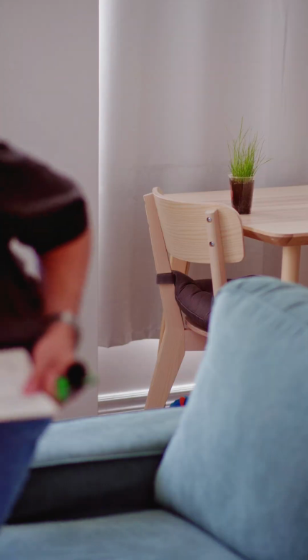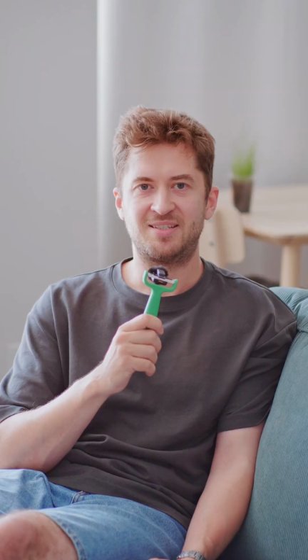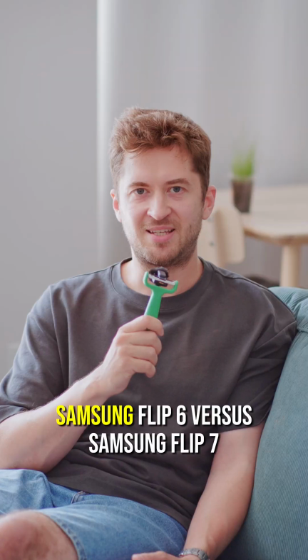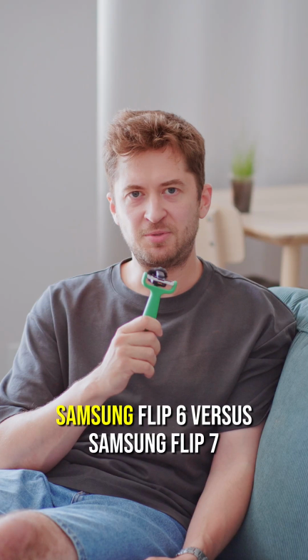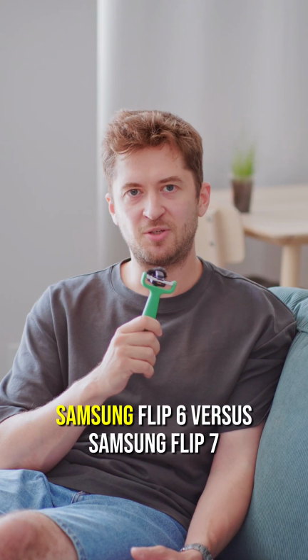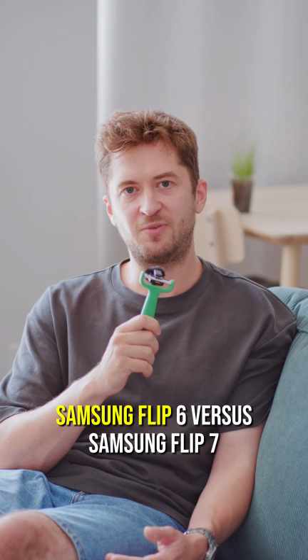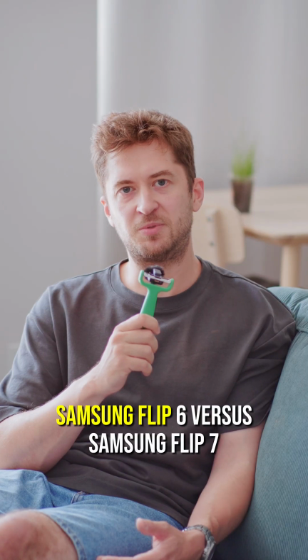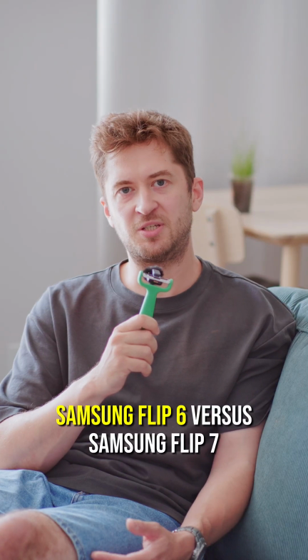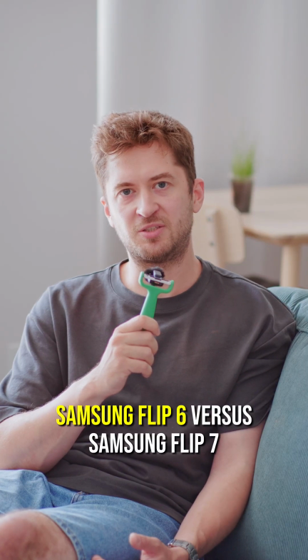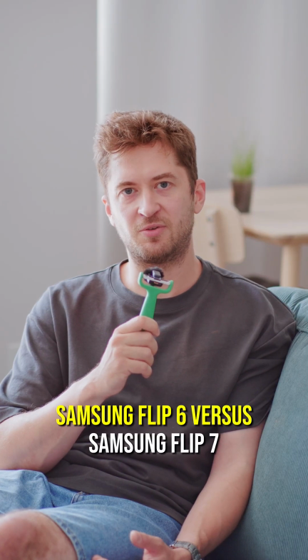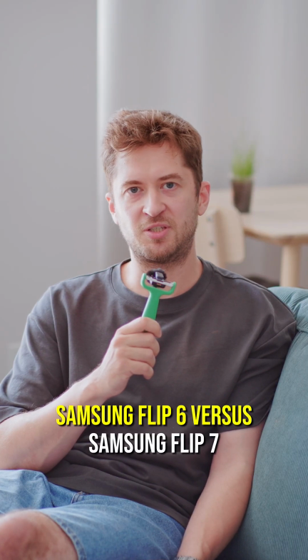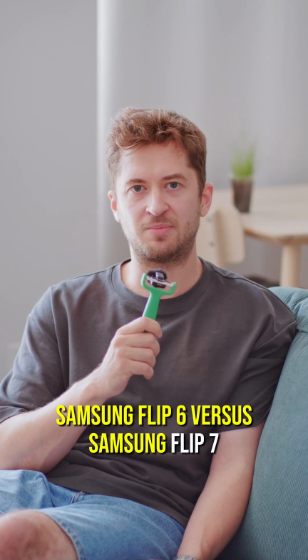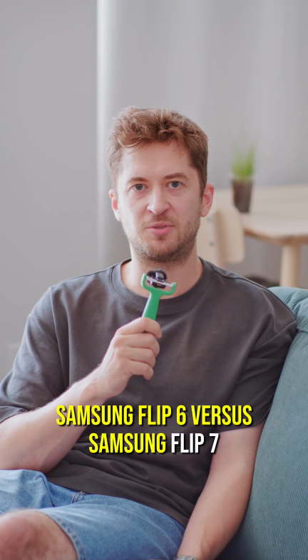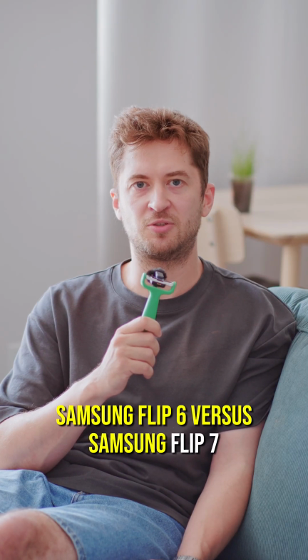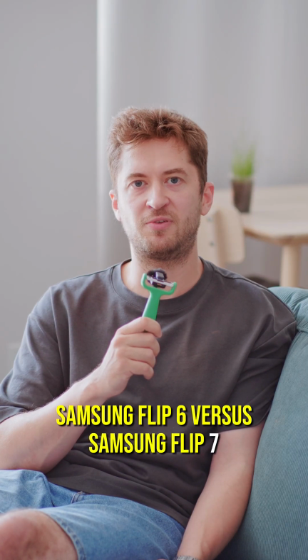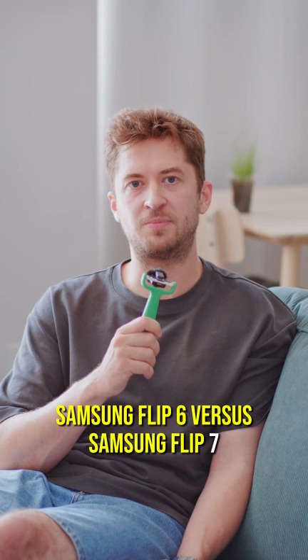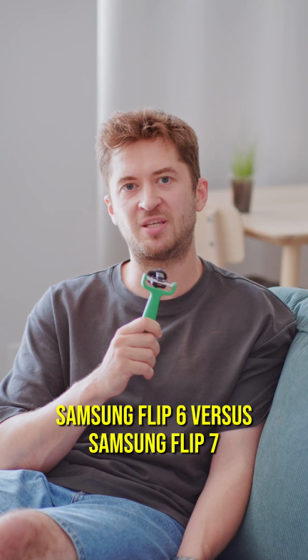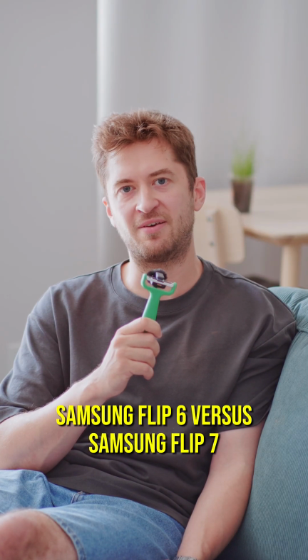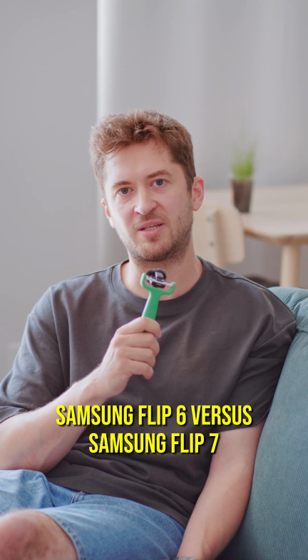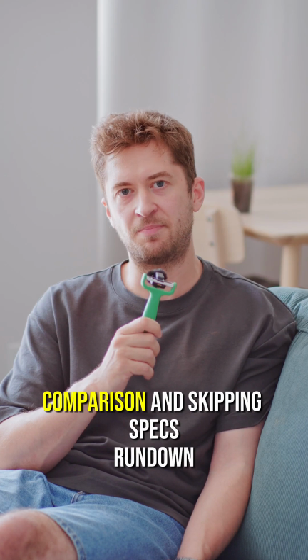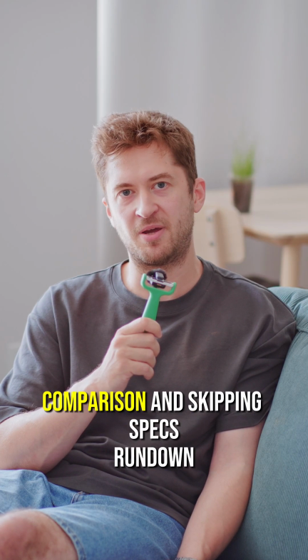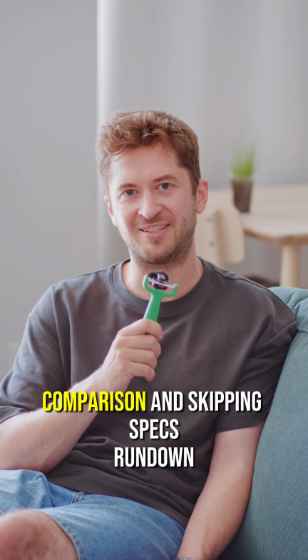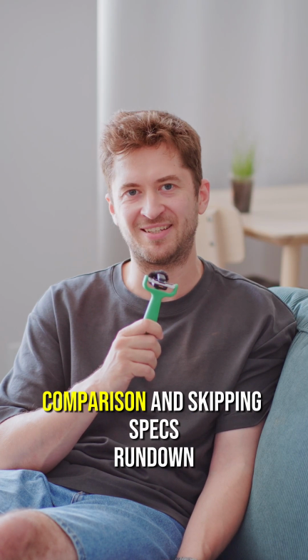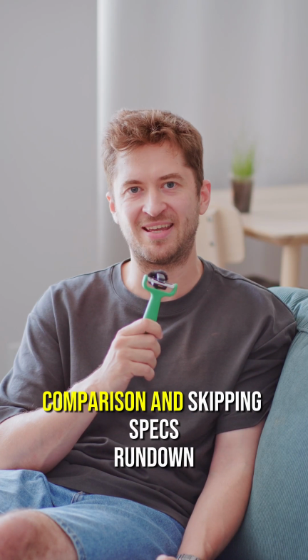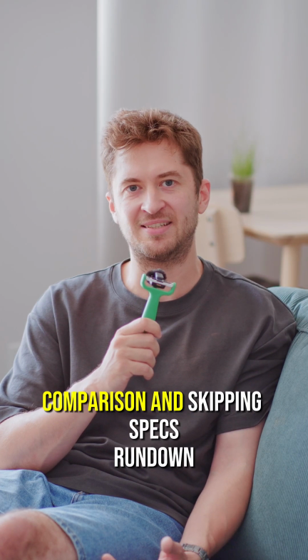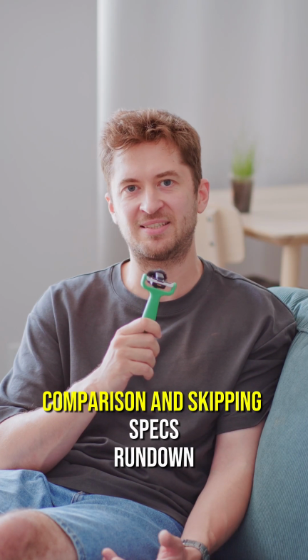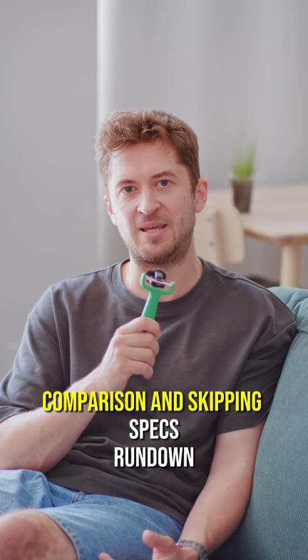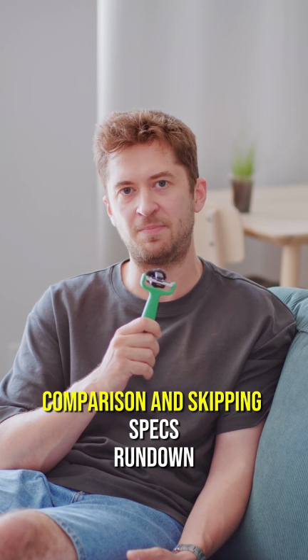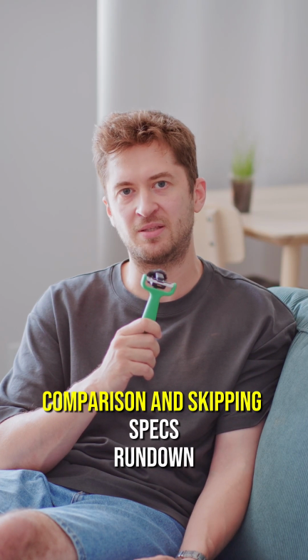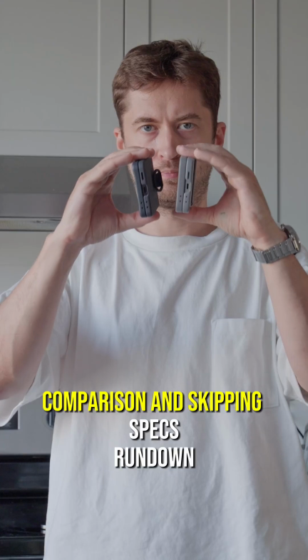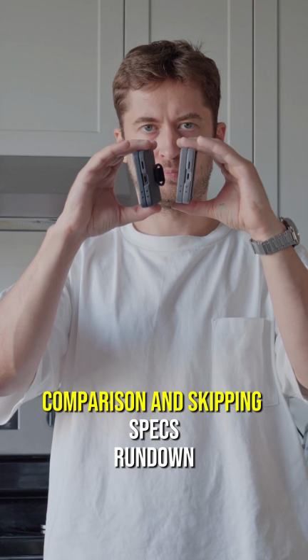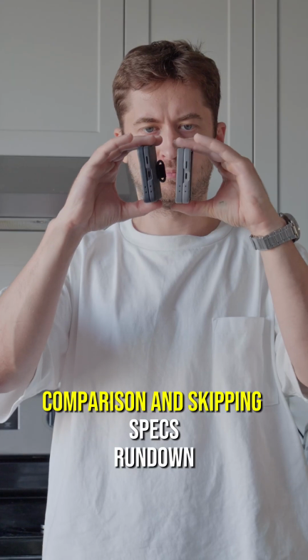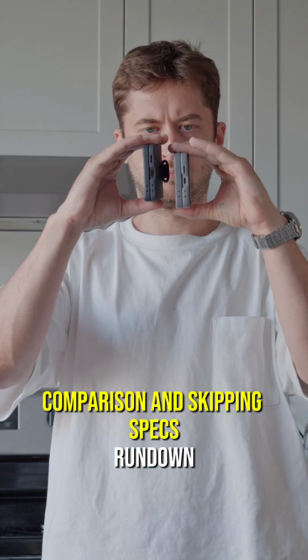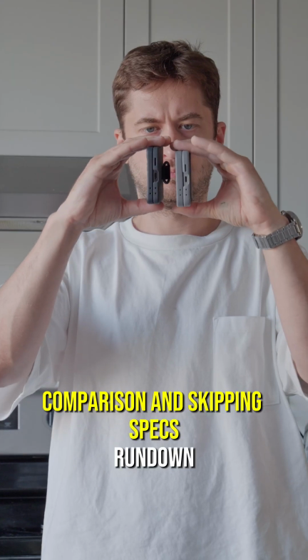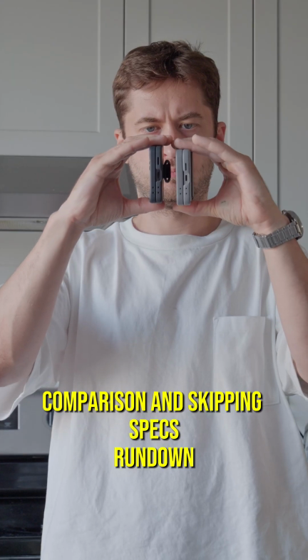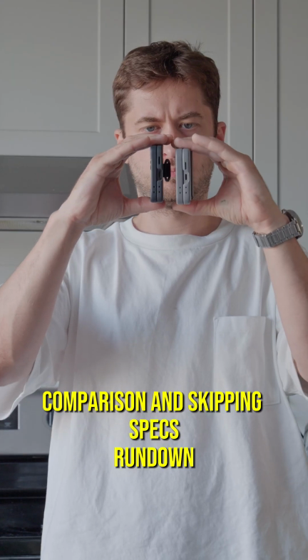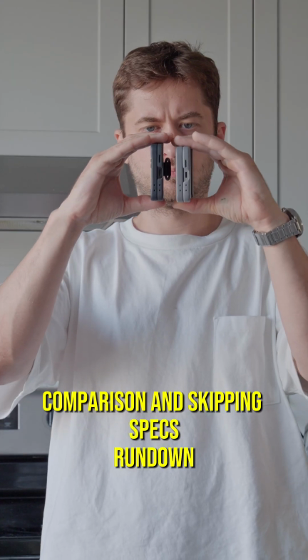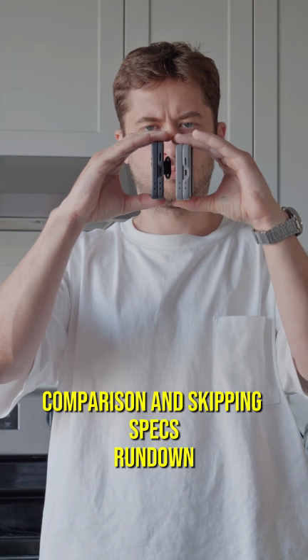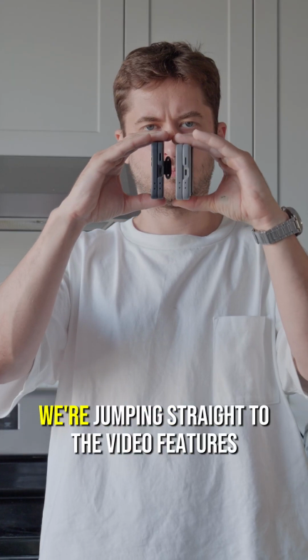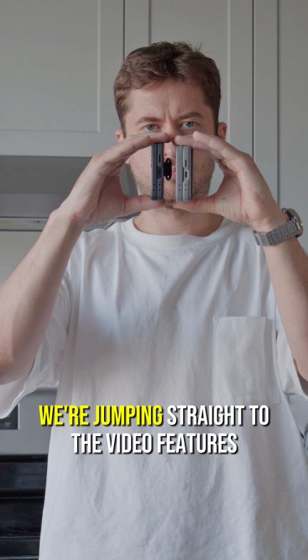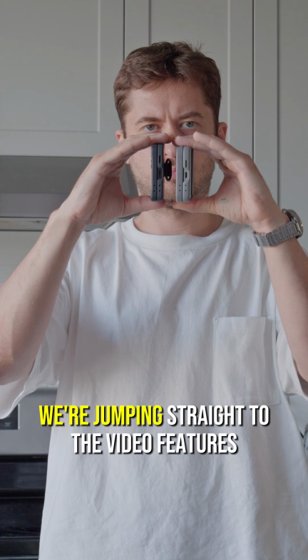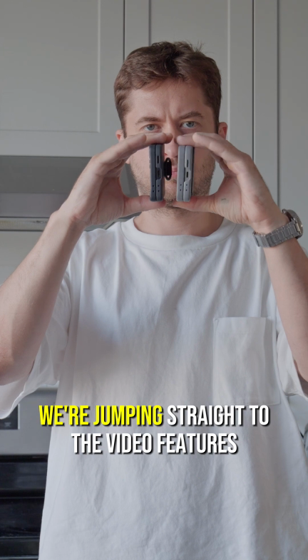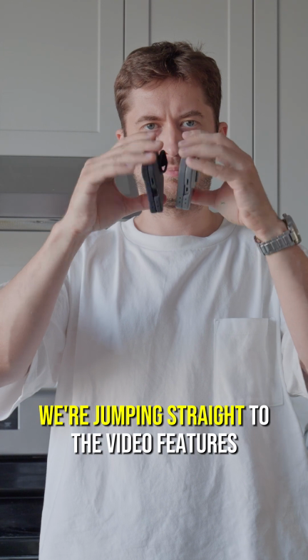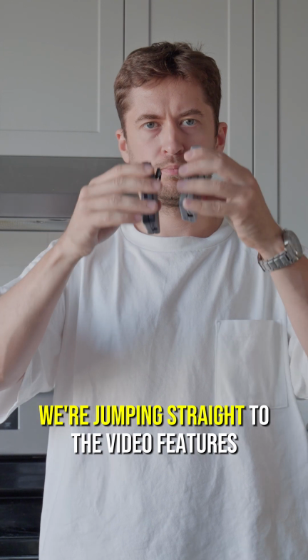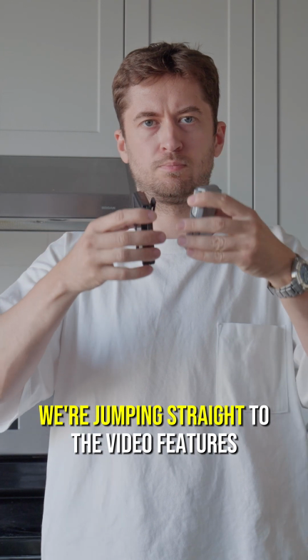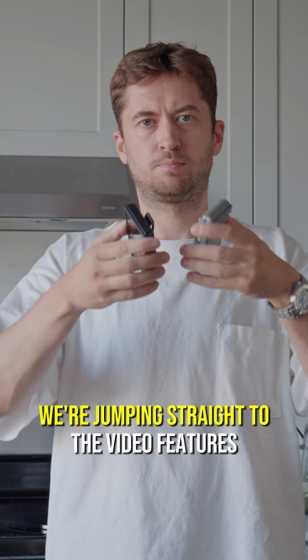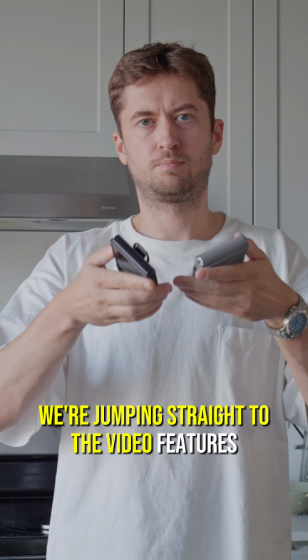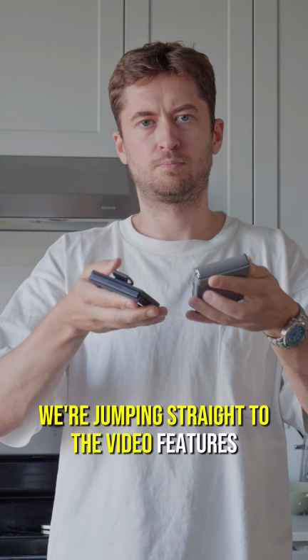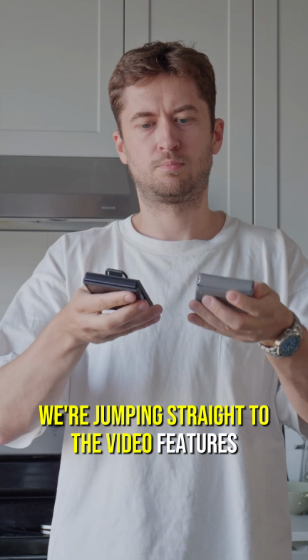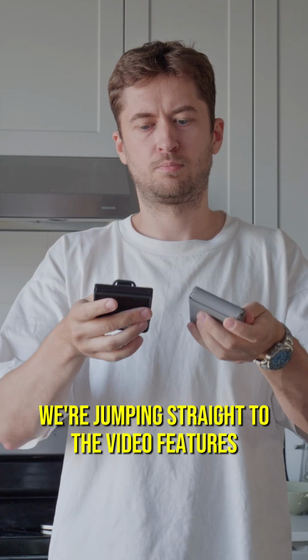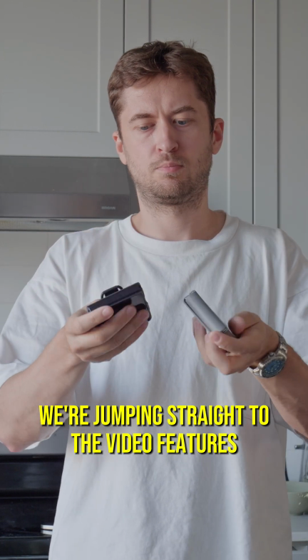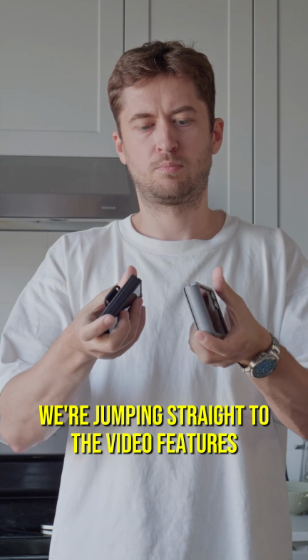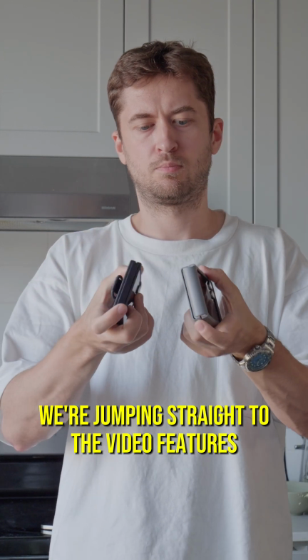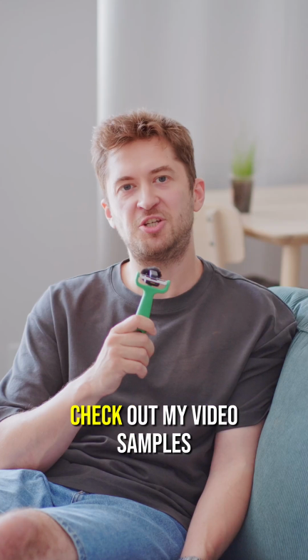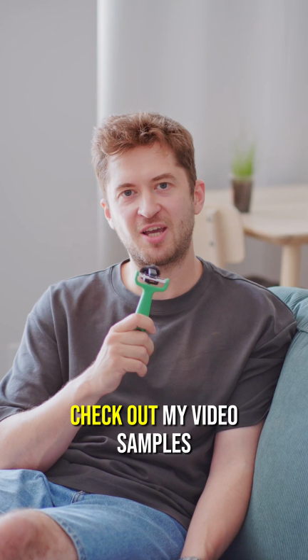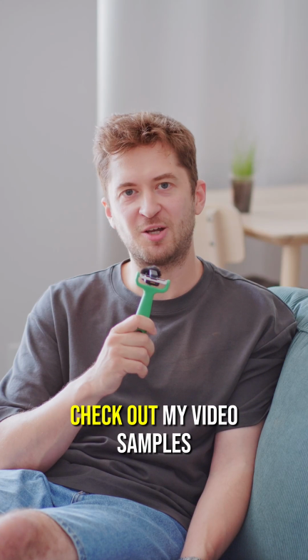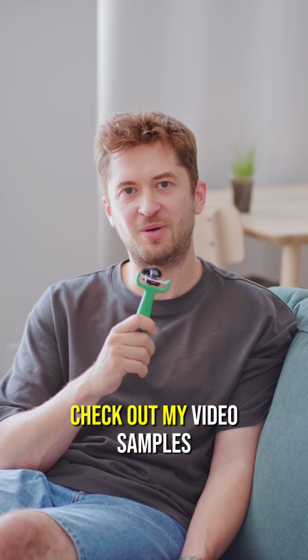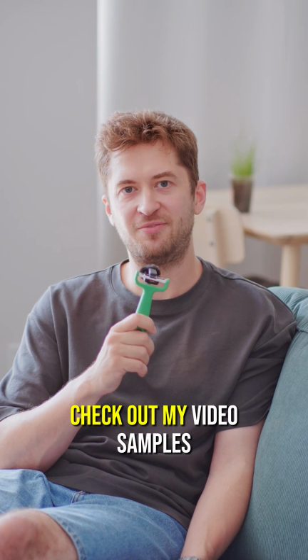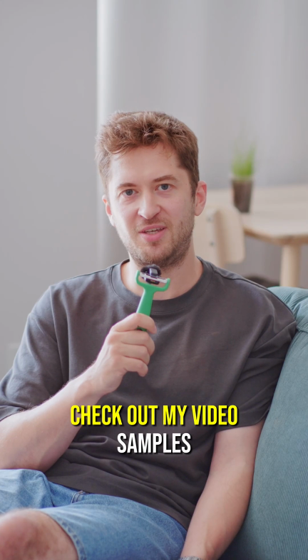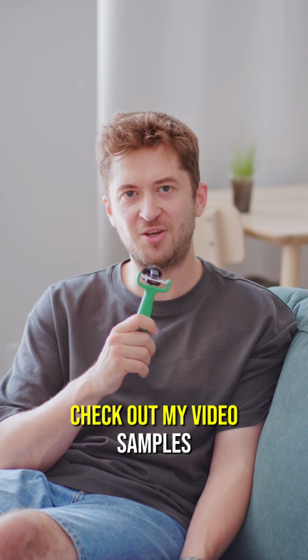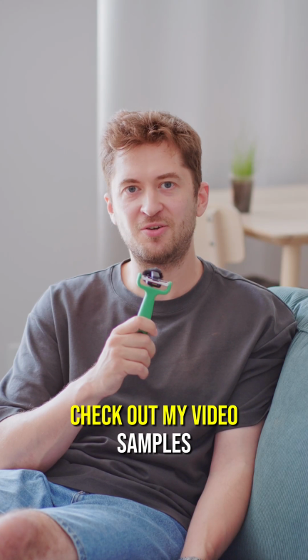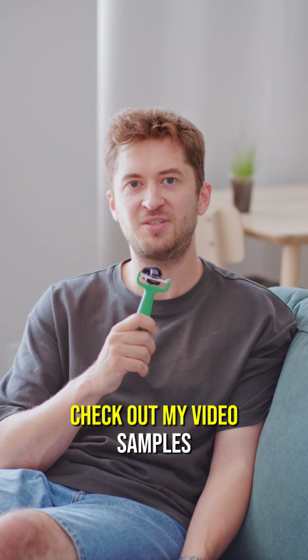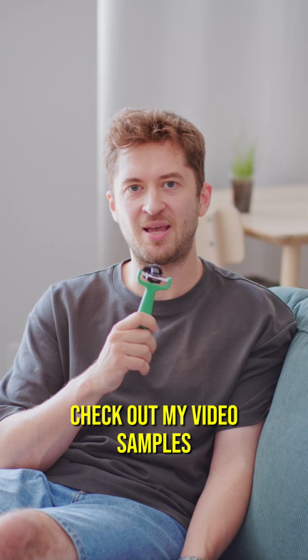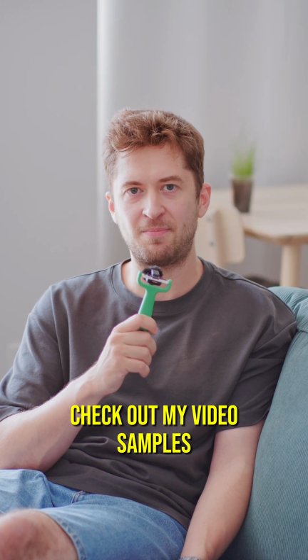Samsung Flip 6 vs Samsung Flip 7 comparison, skipping specs and jumping straight to the video features. Check out the video samples.